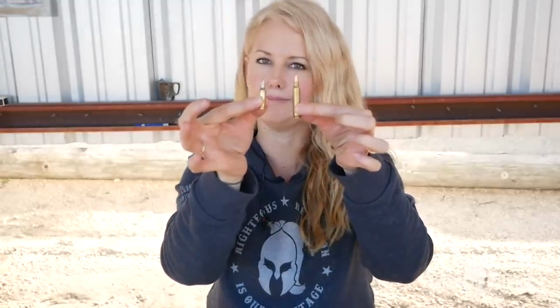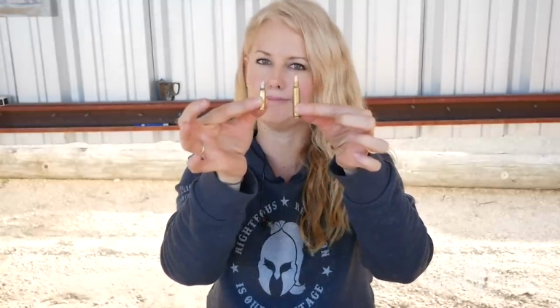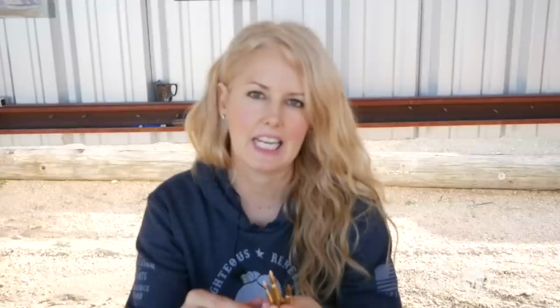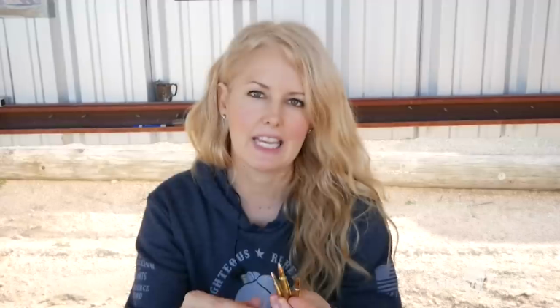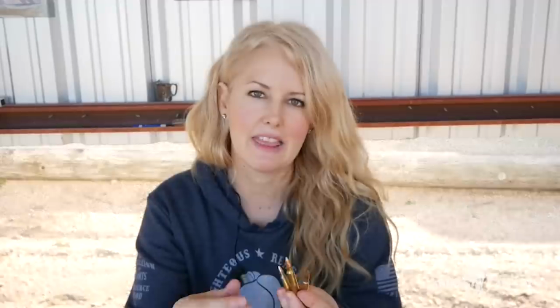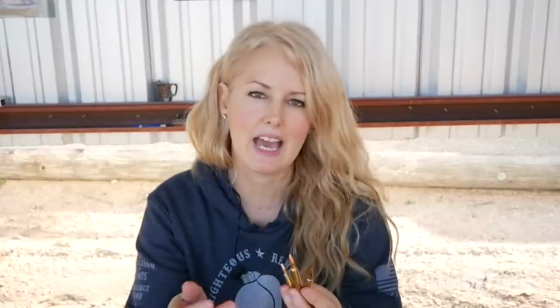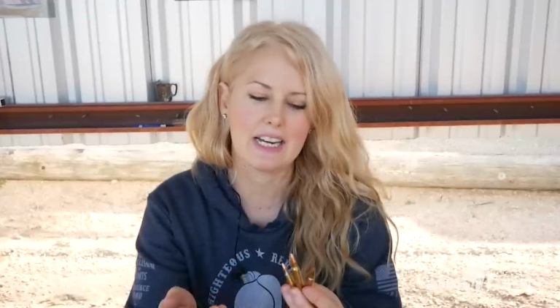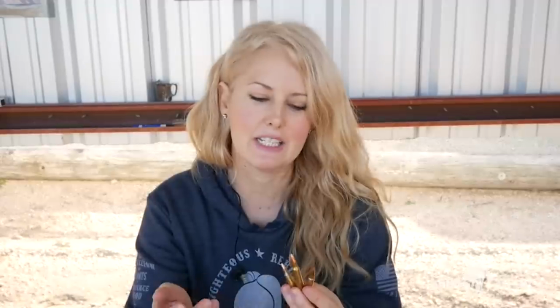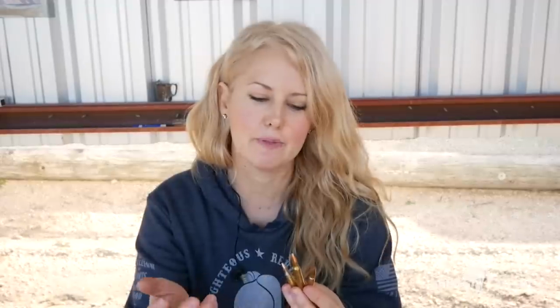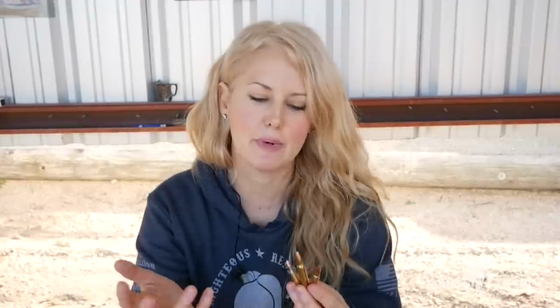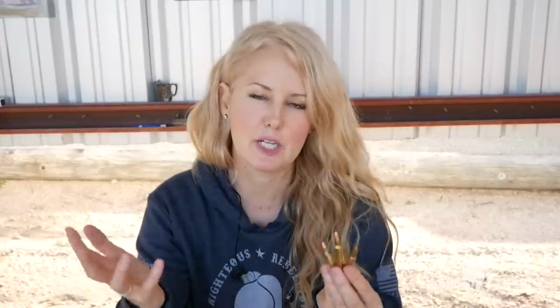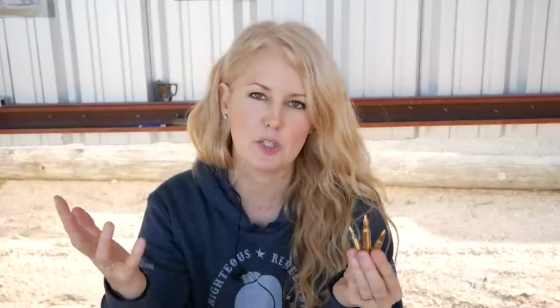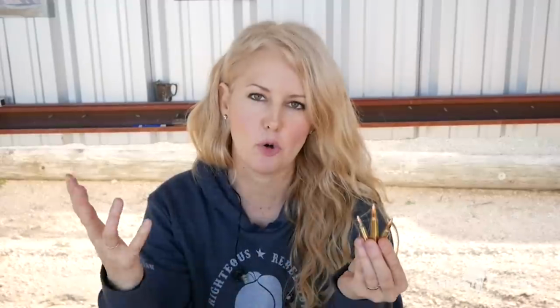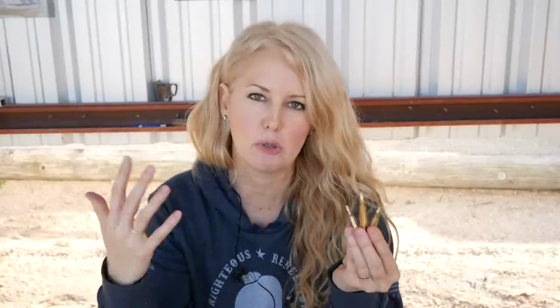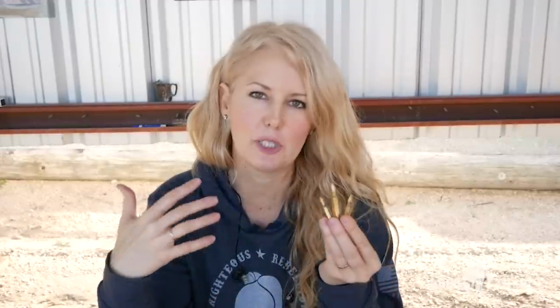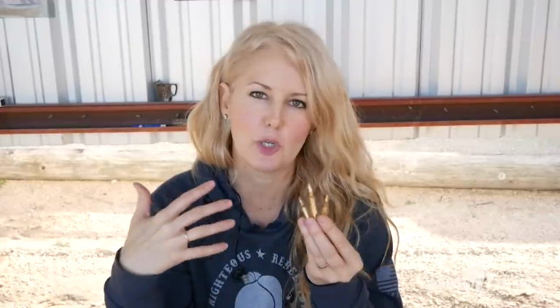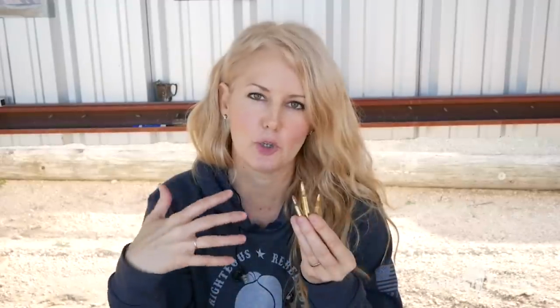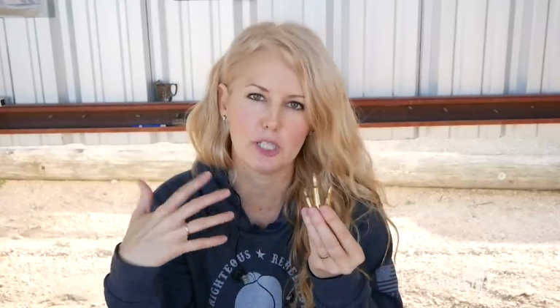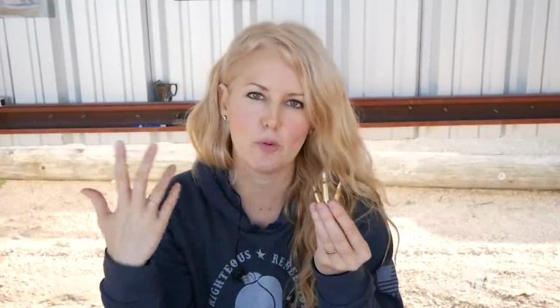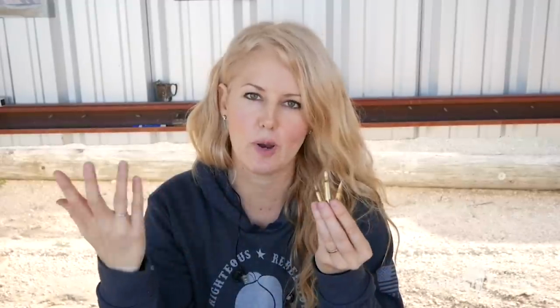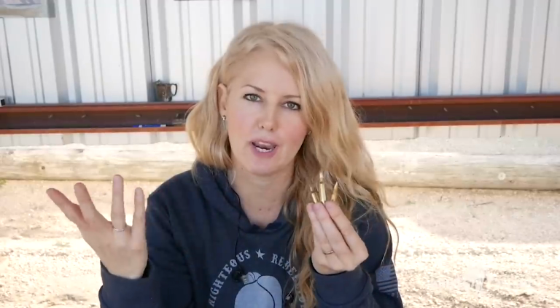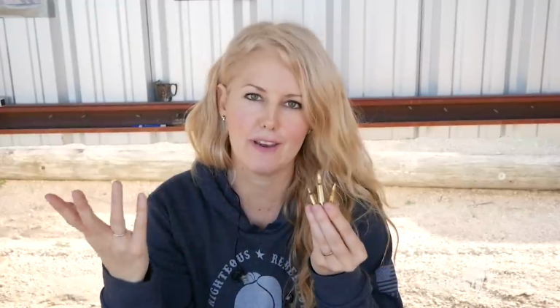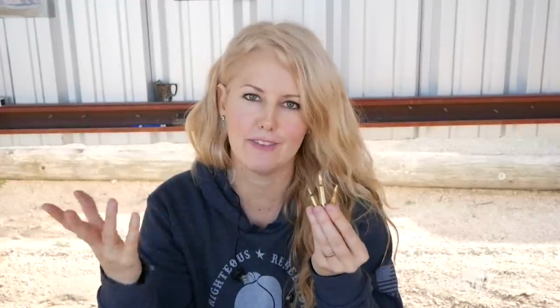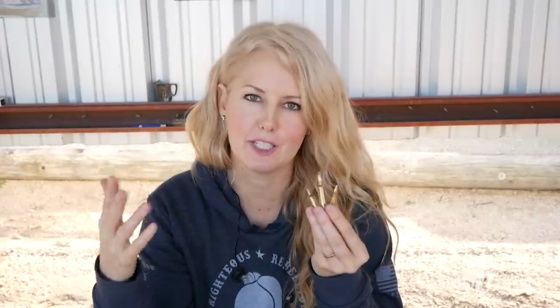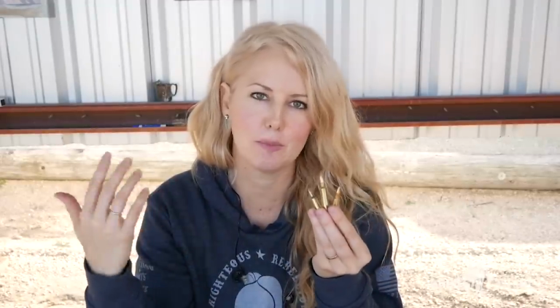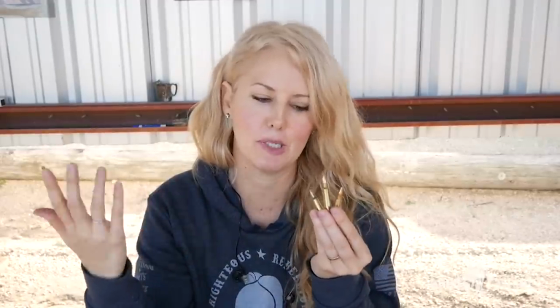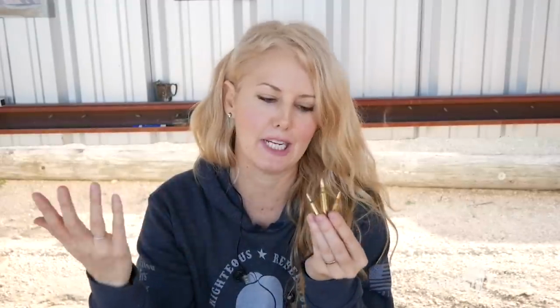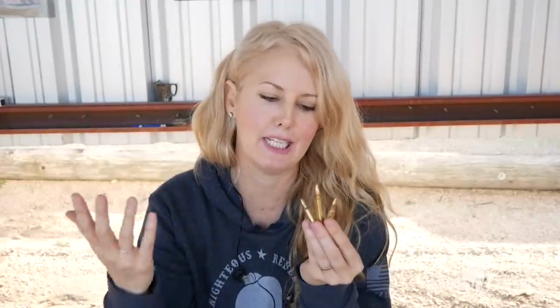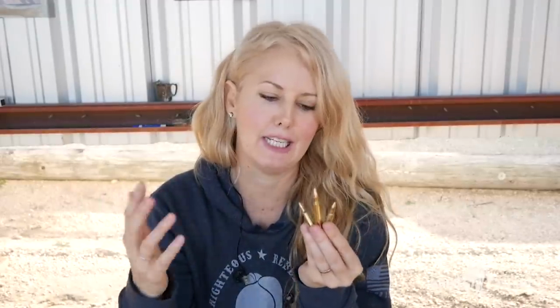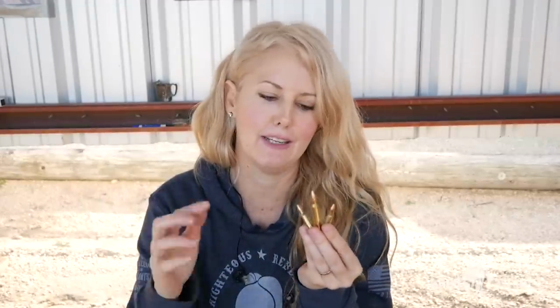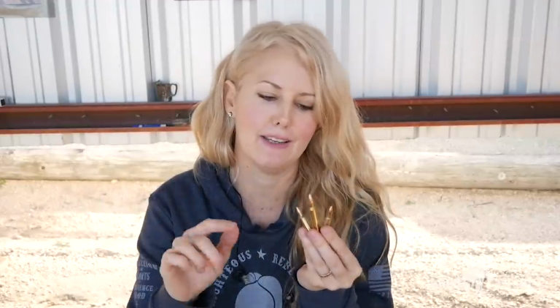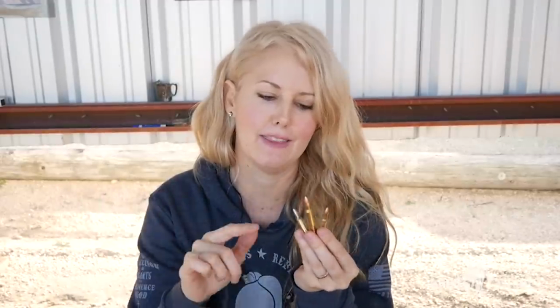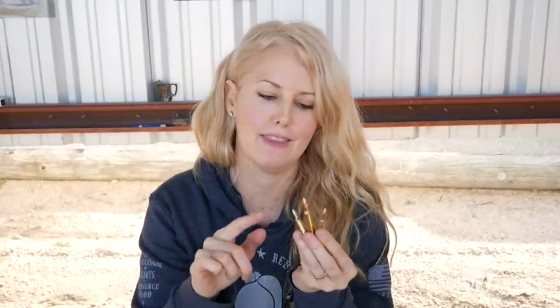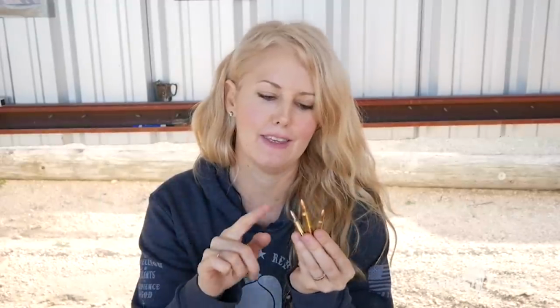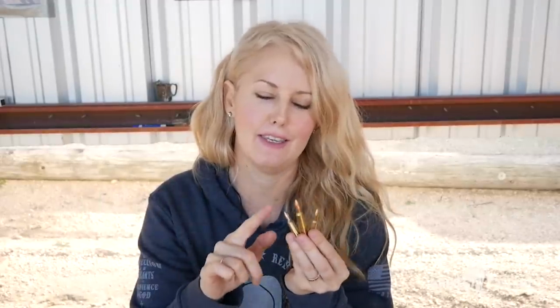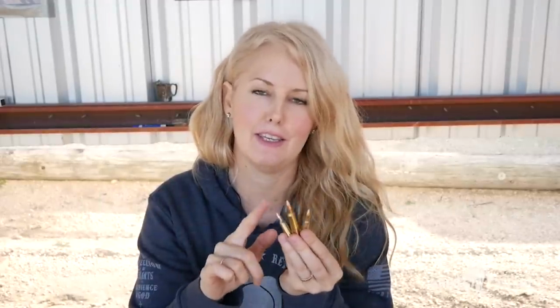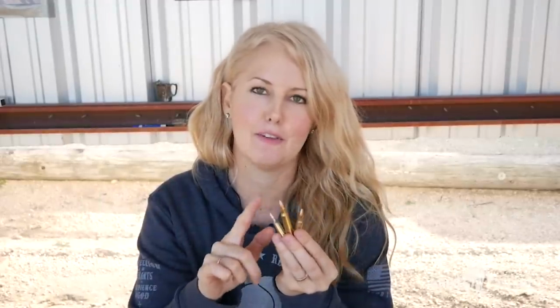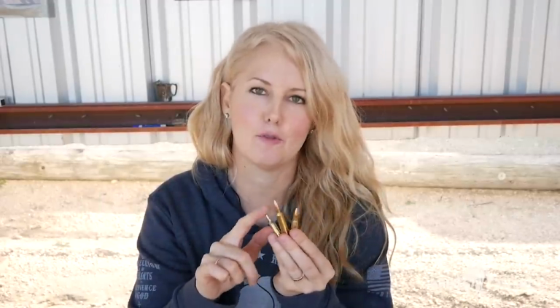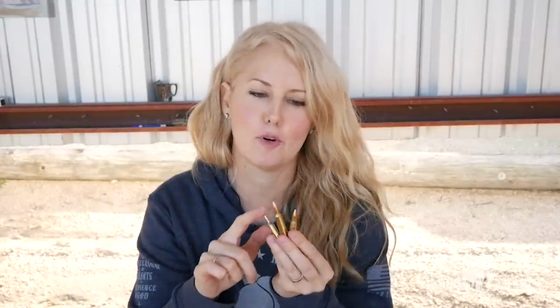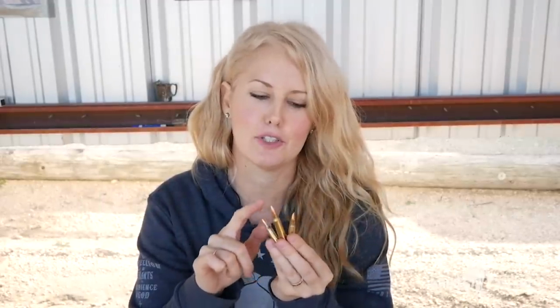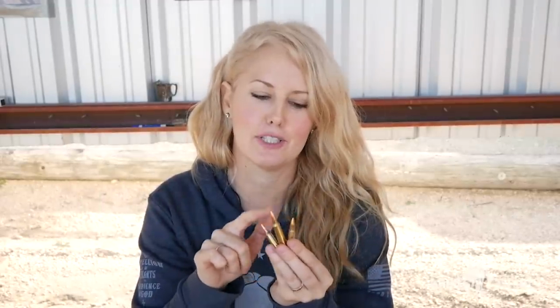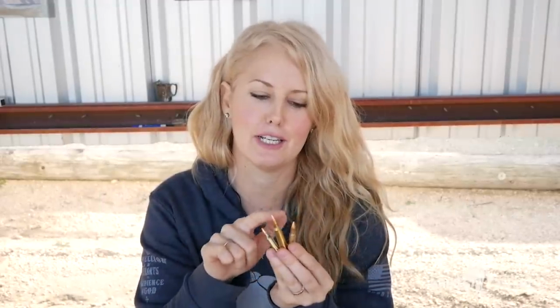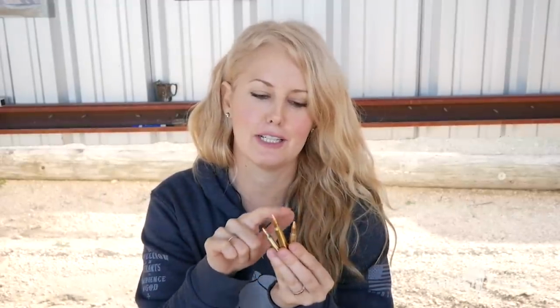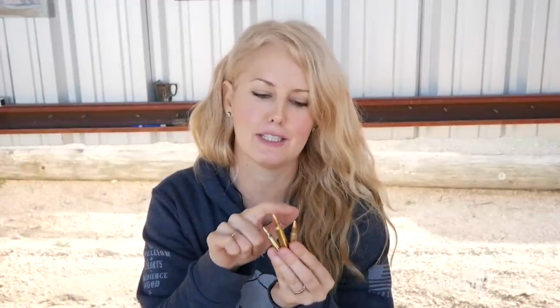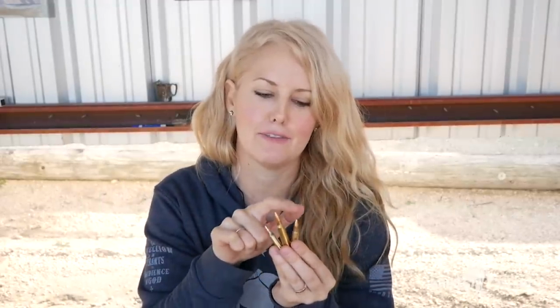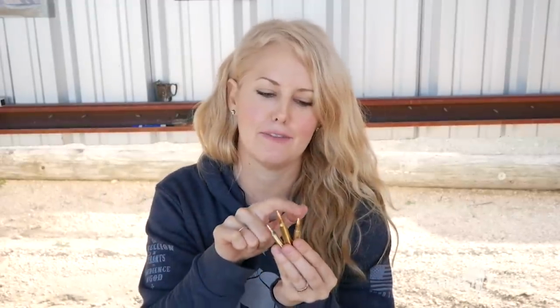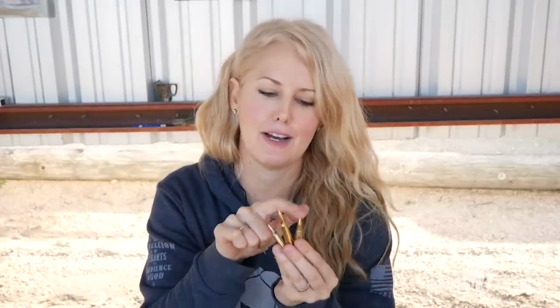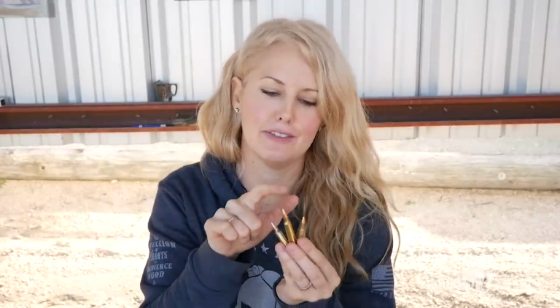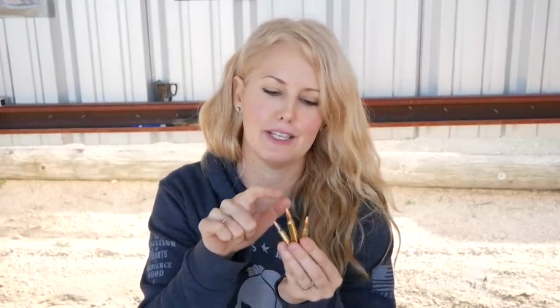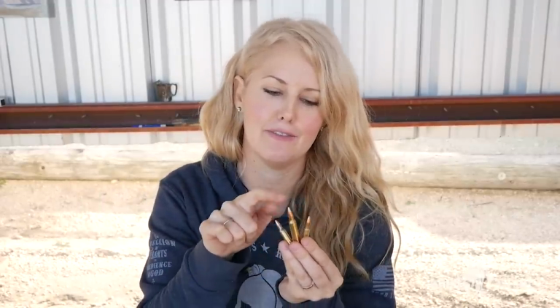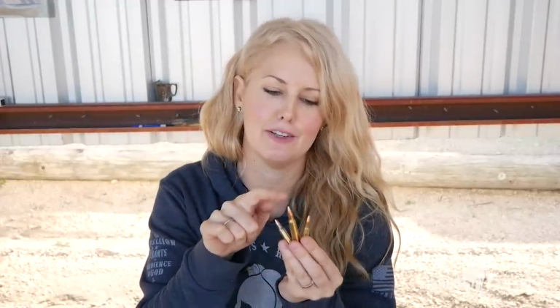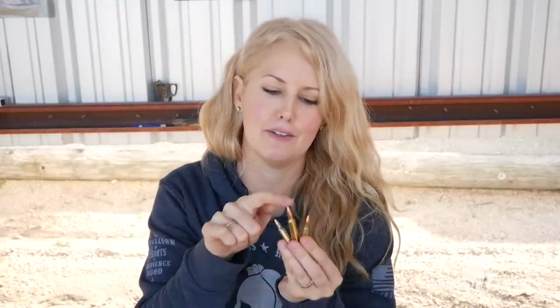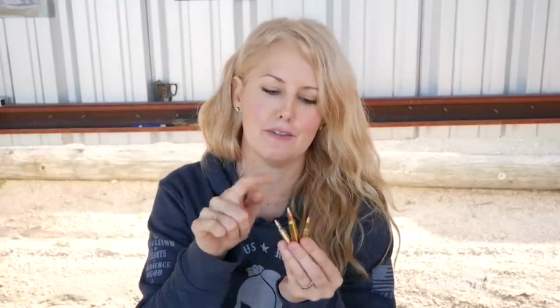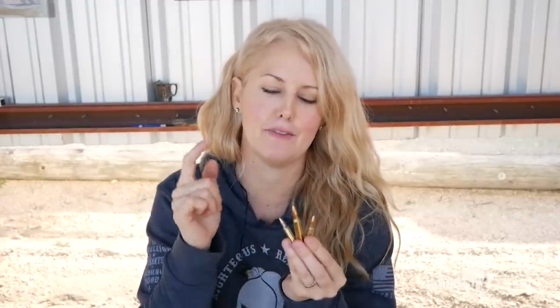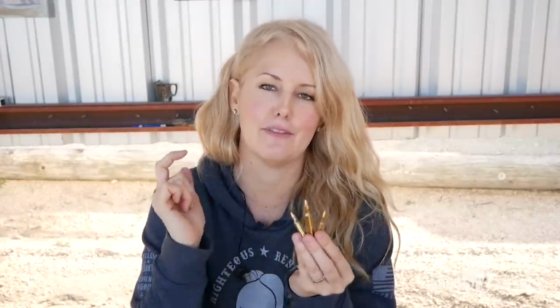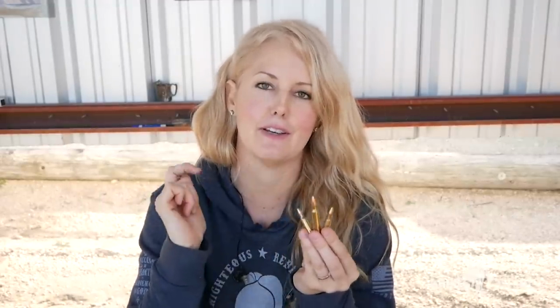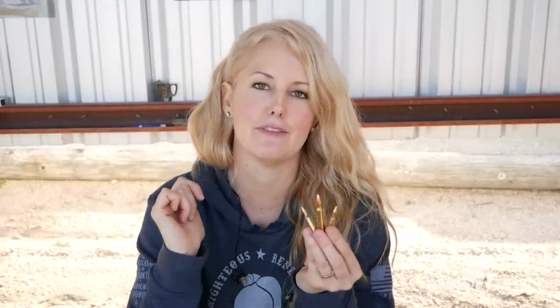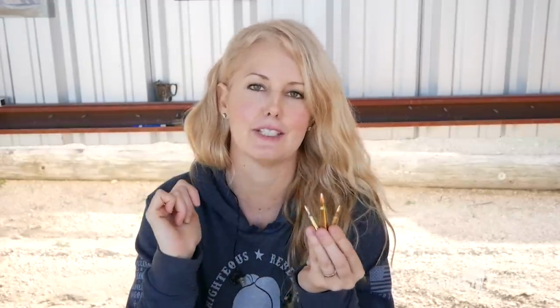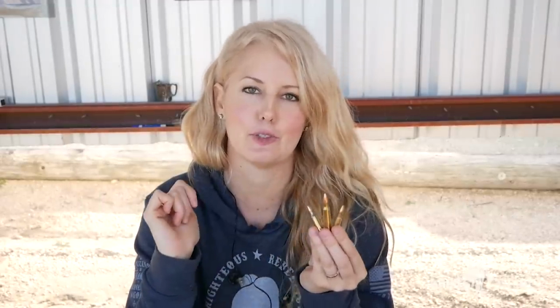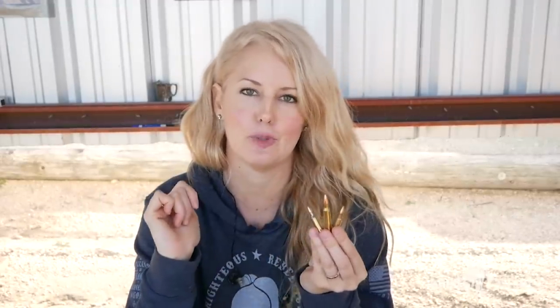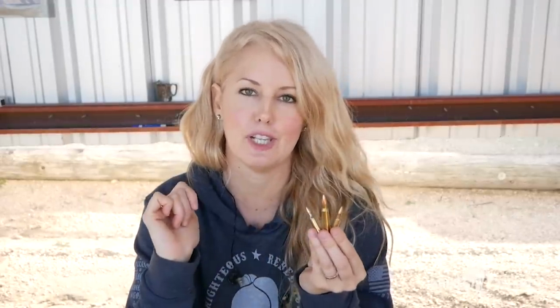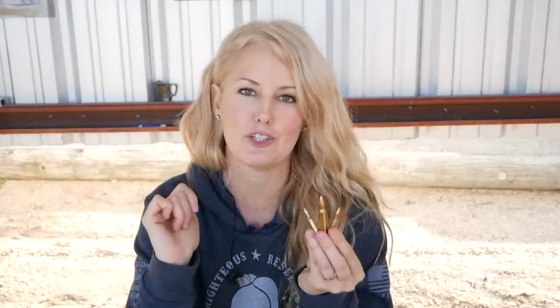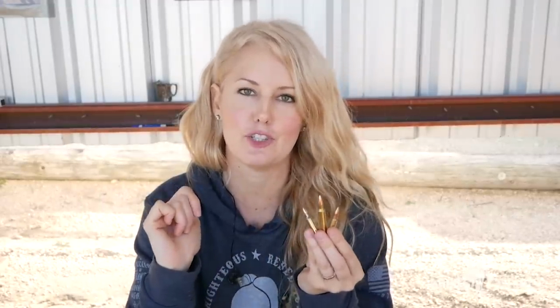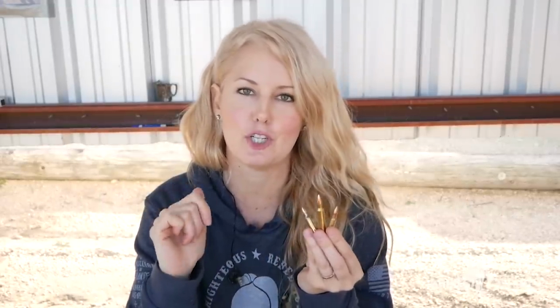And that is my totally girly way of explaining the 4.6, 5.7, 5.56 relationship.